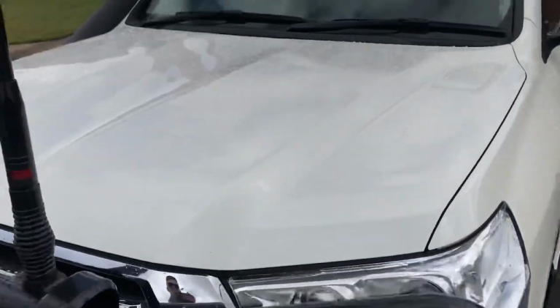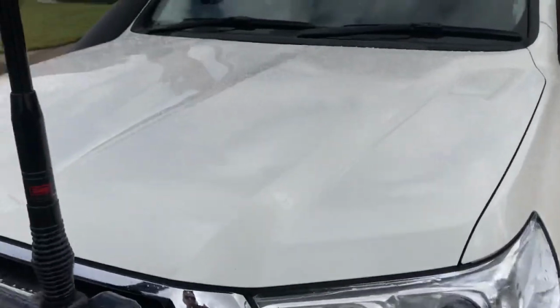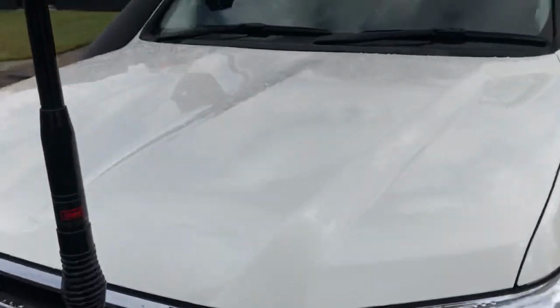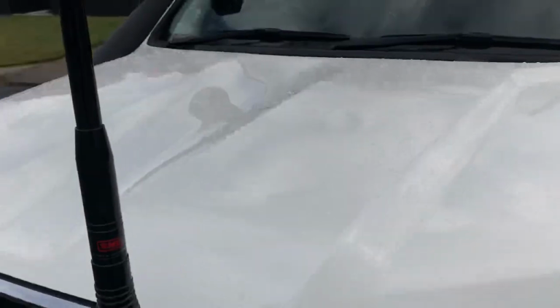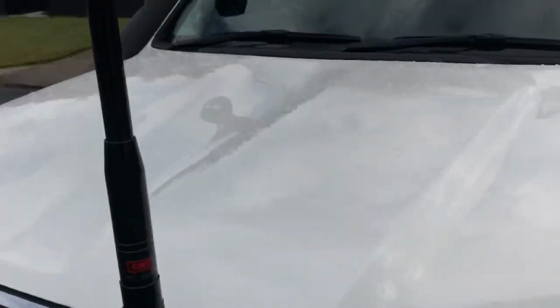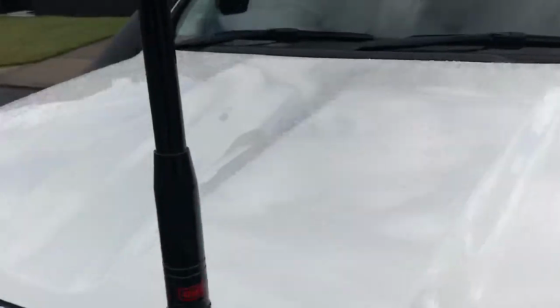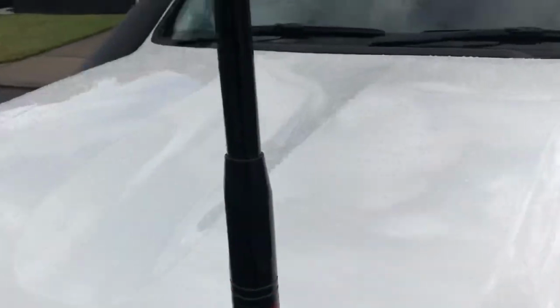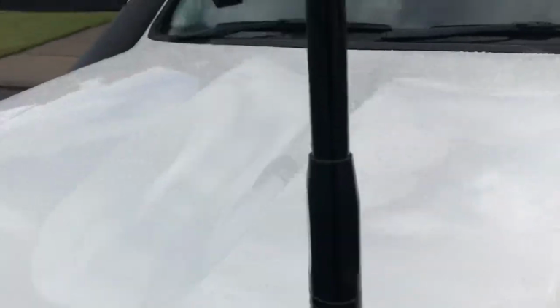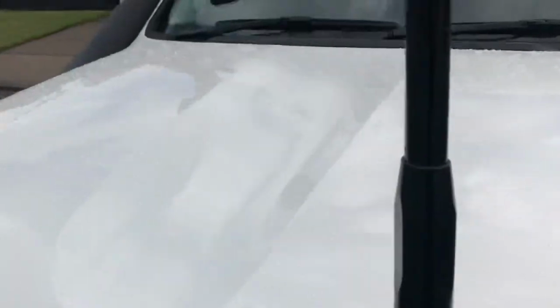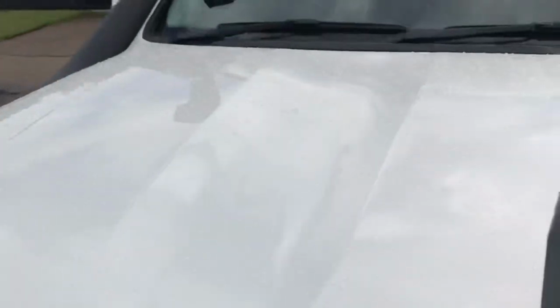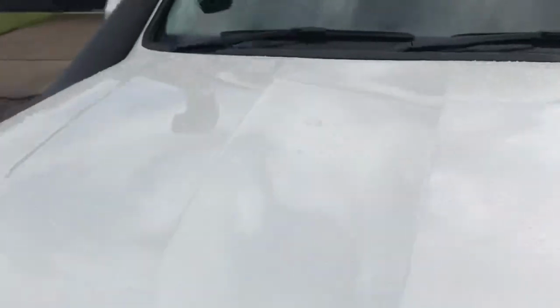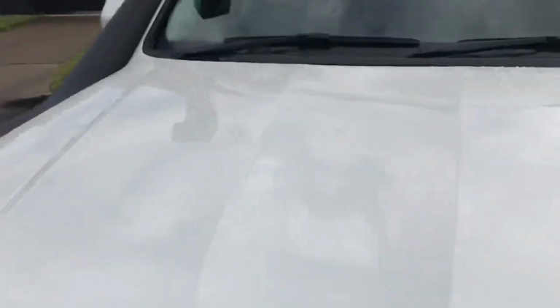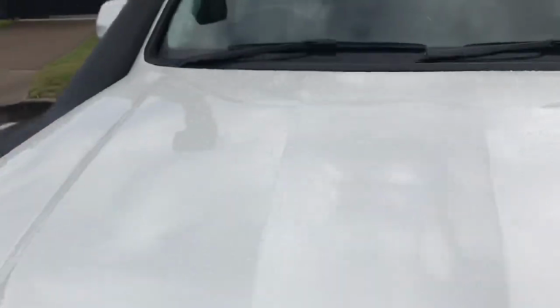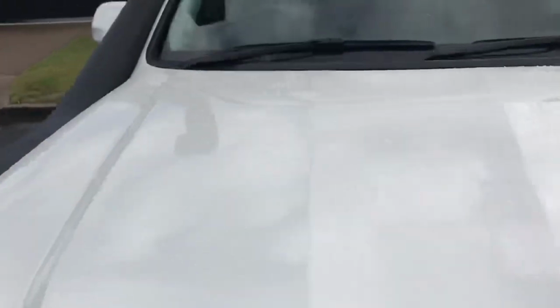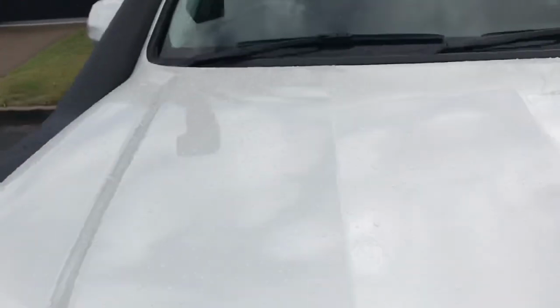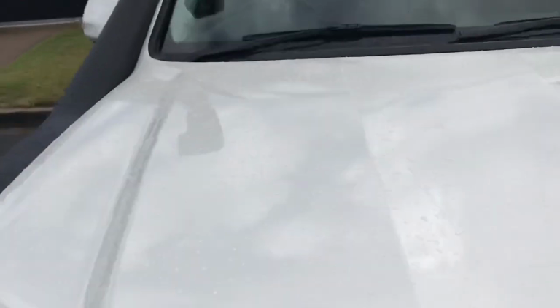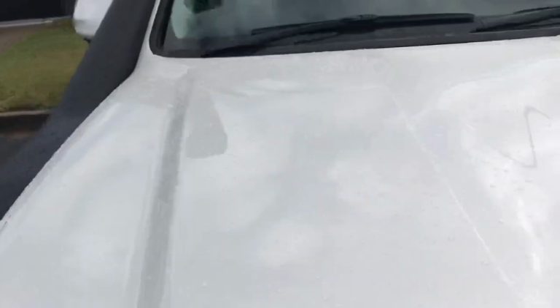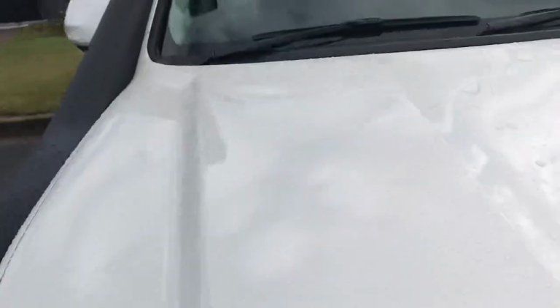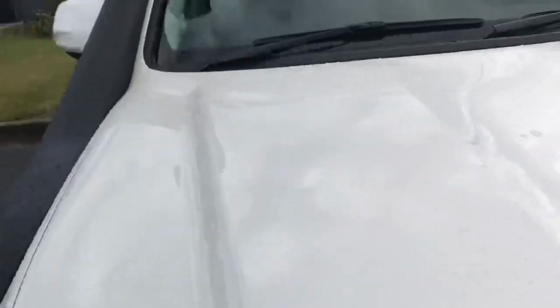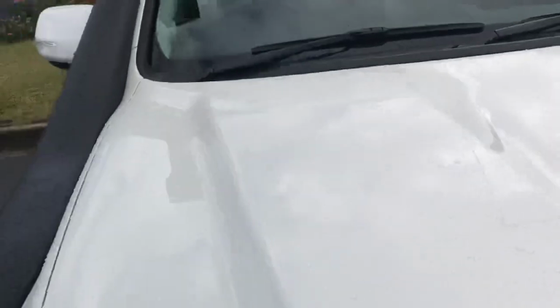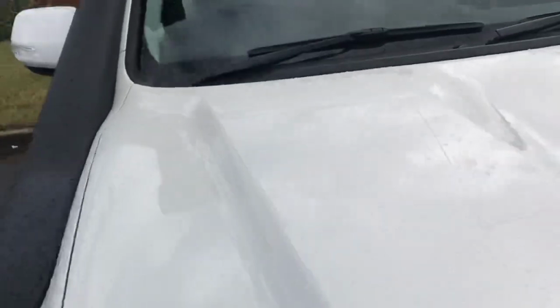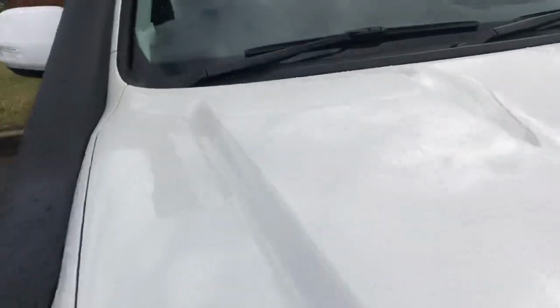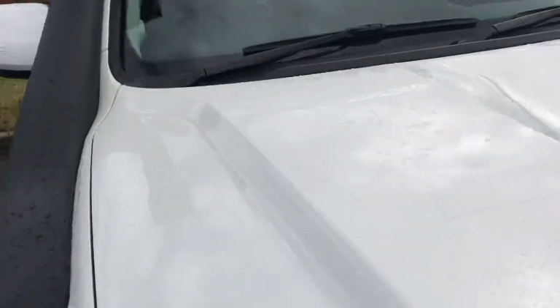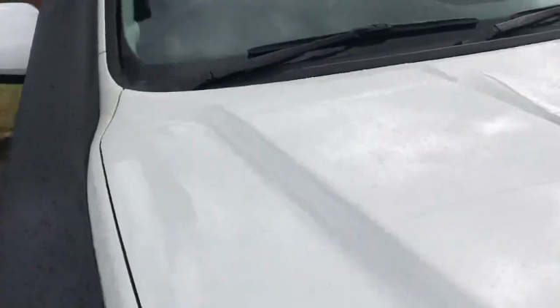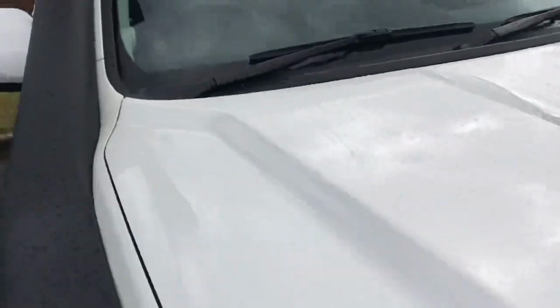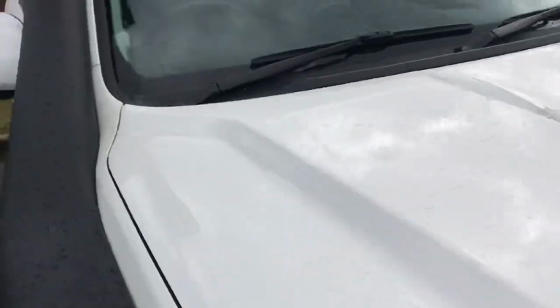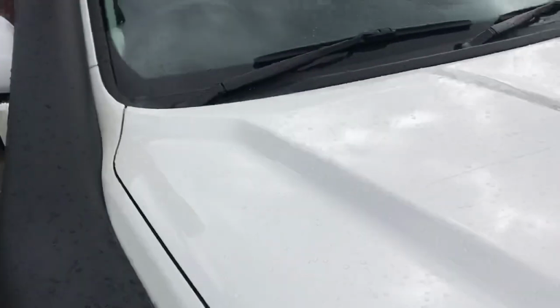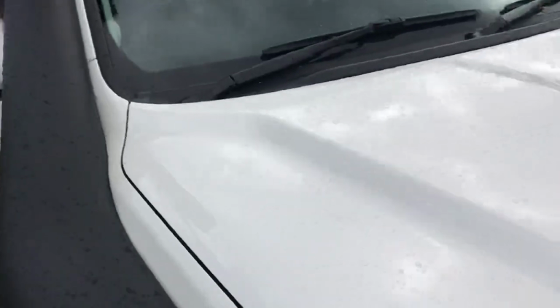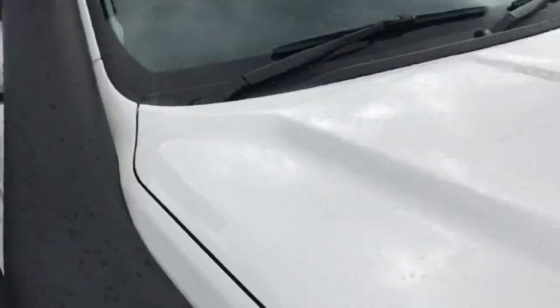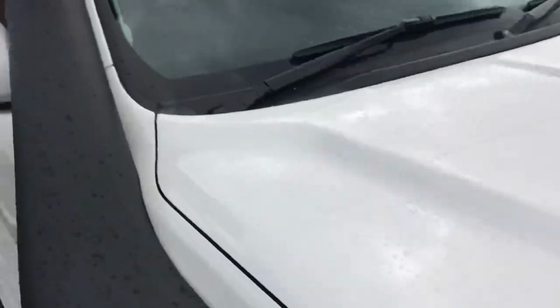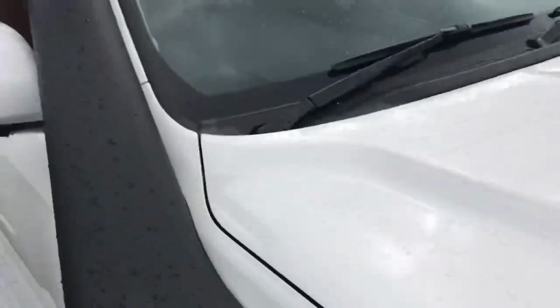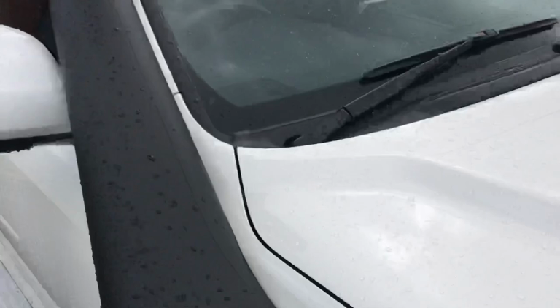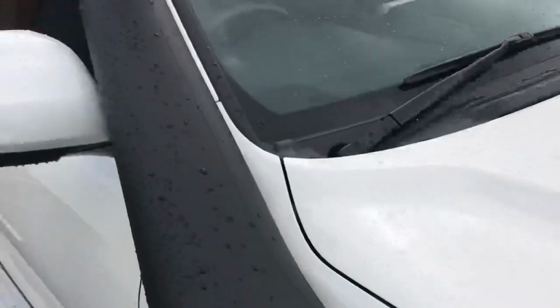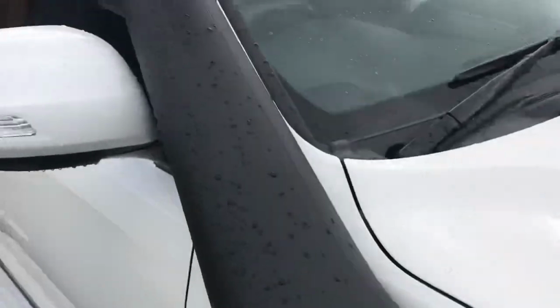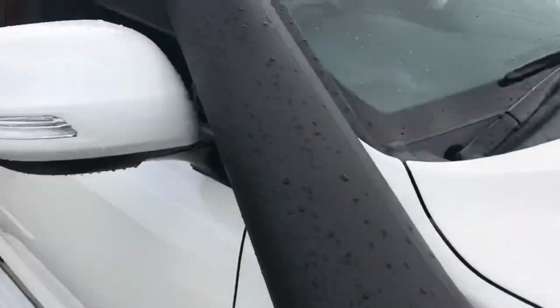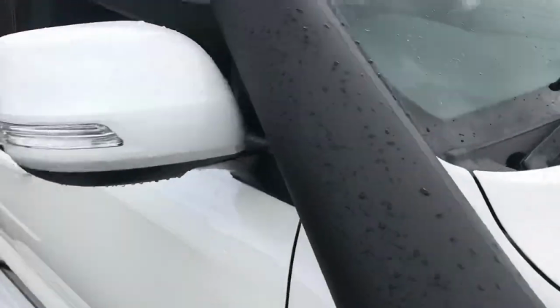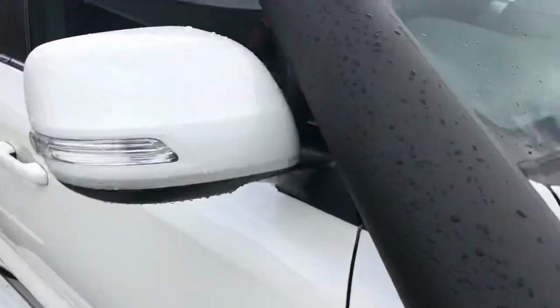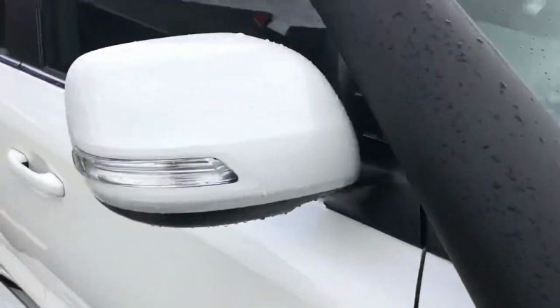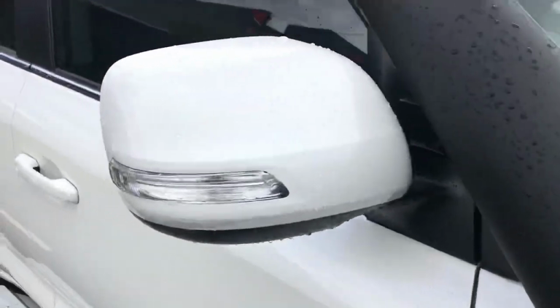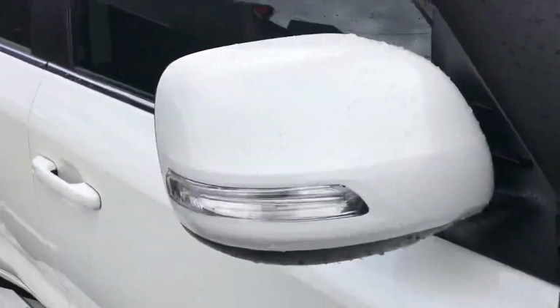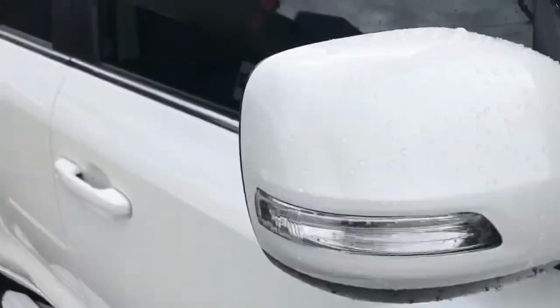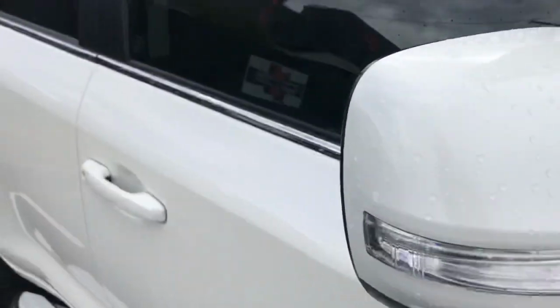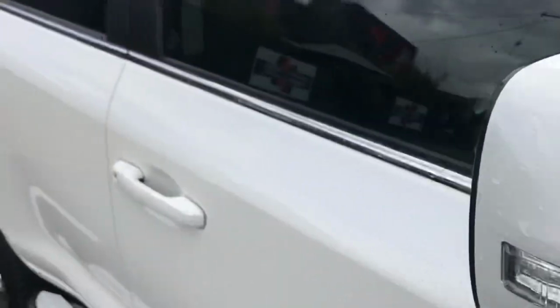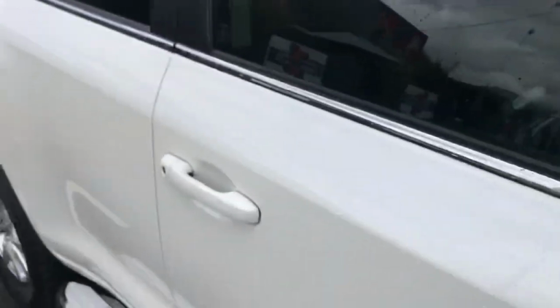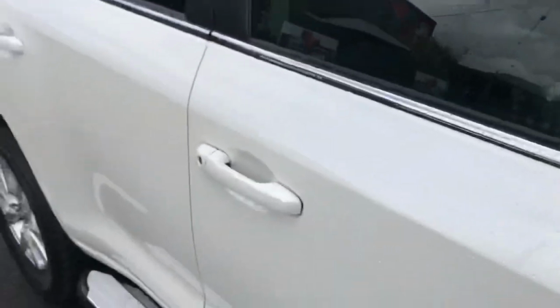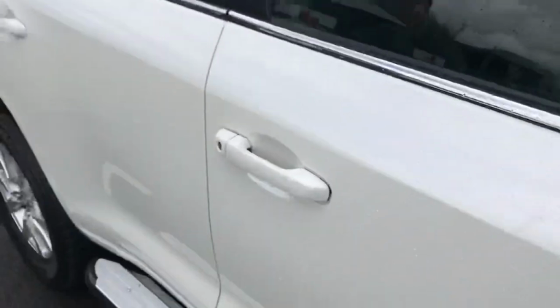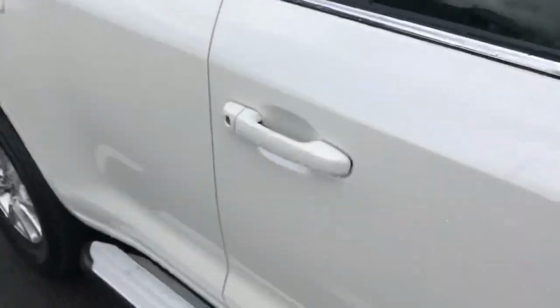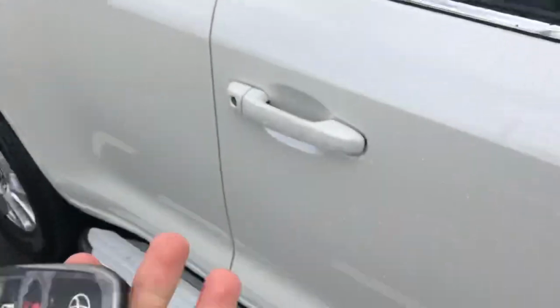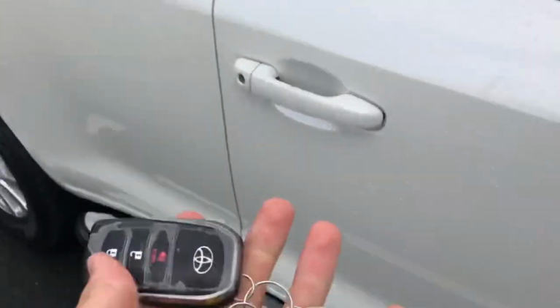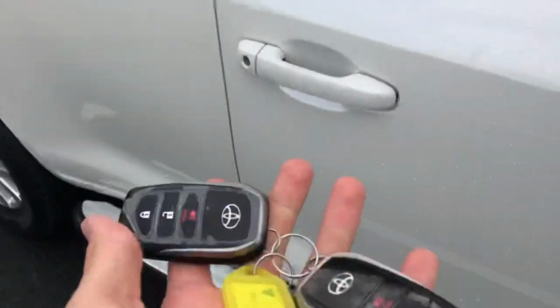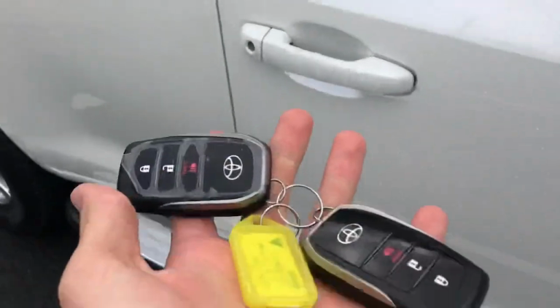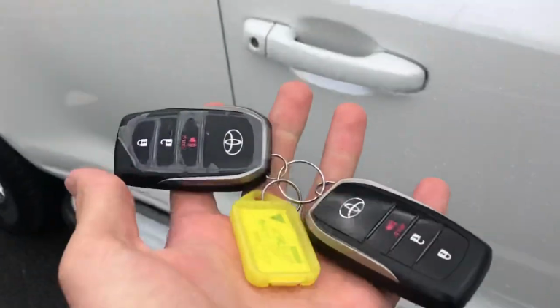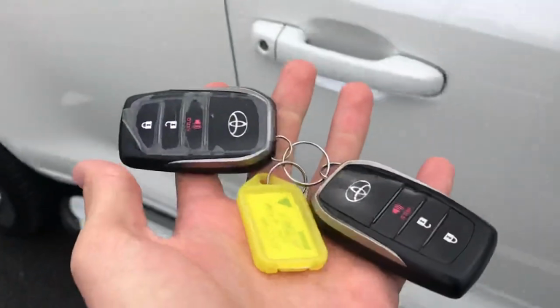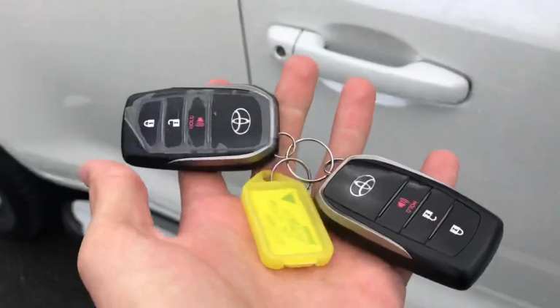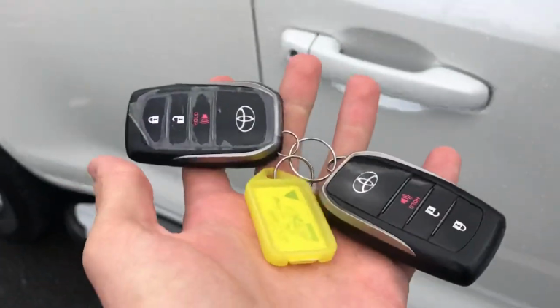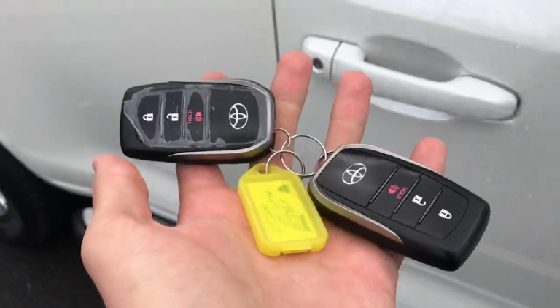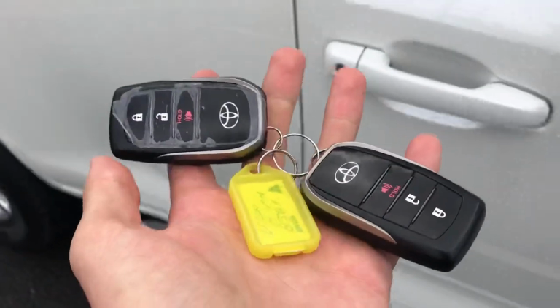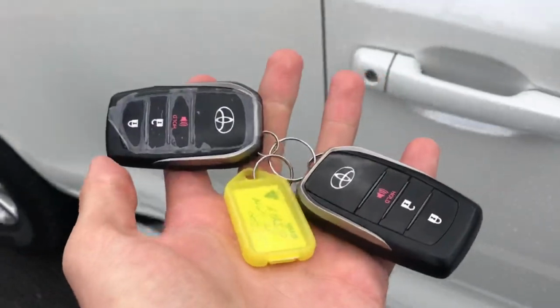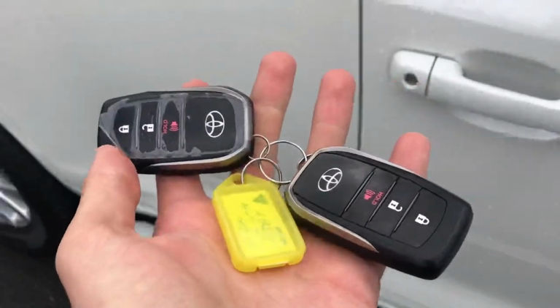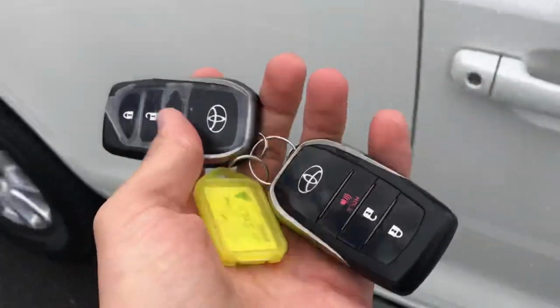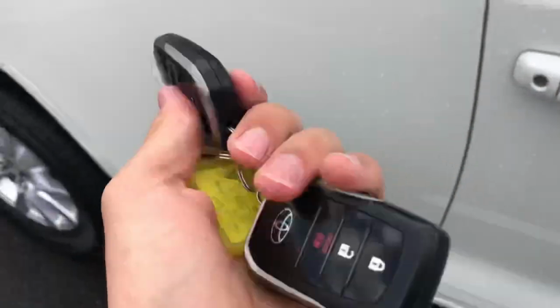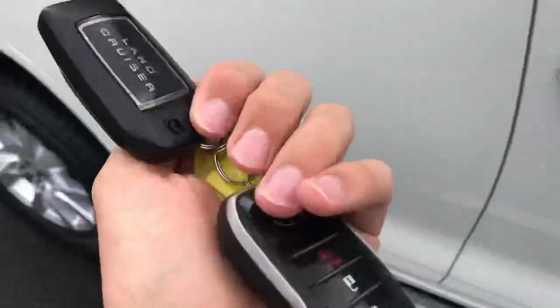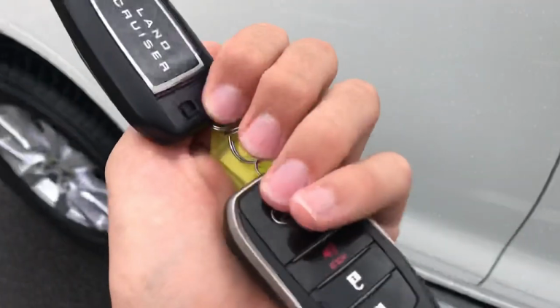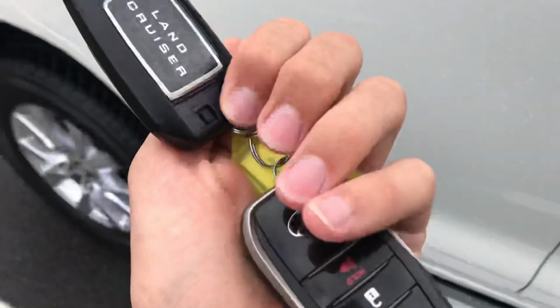All in all just in immaculate condition — 15,000 Ks, you can't really go wrong. I've got both keys here as well.